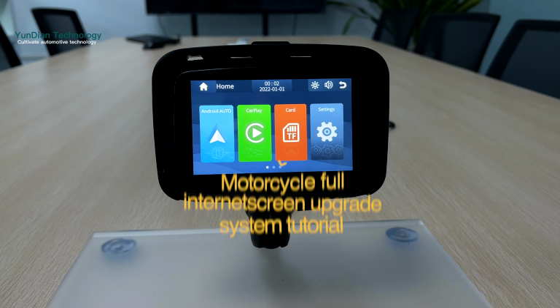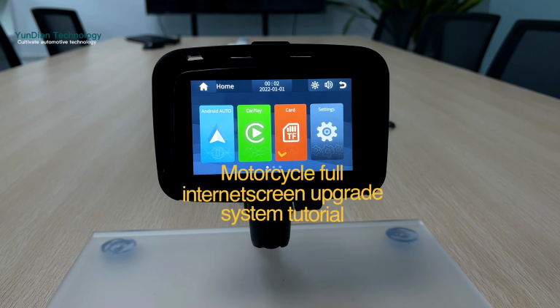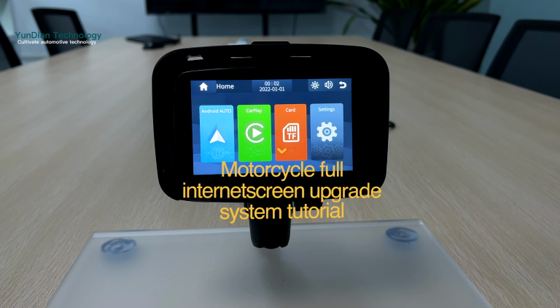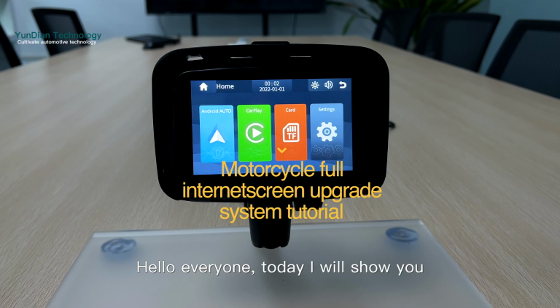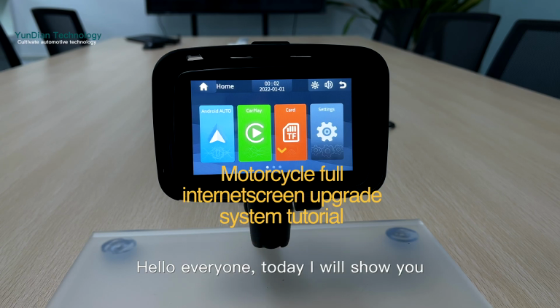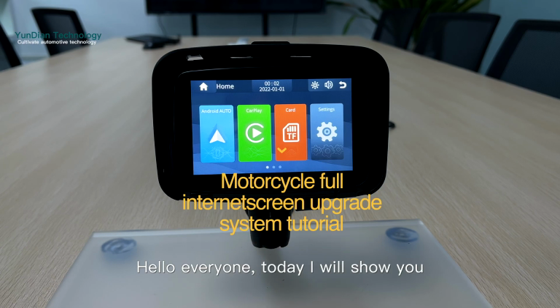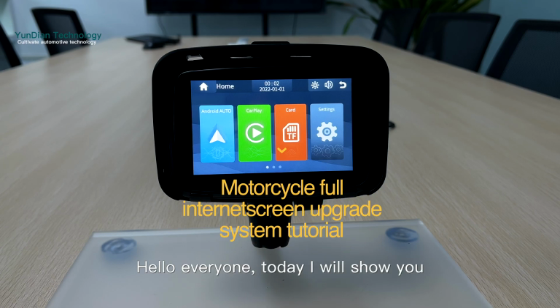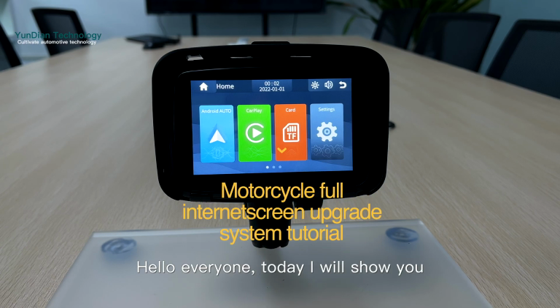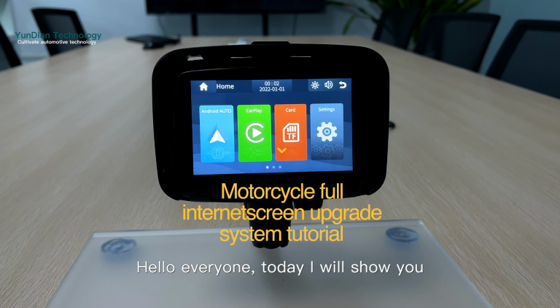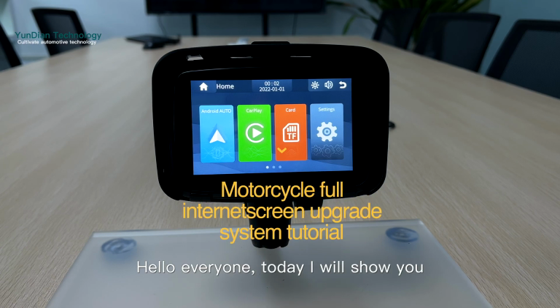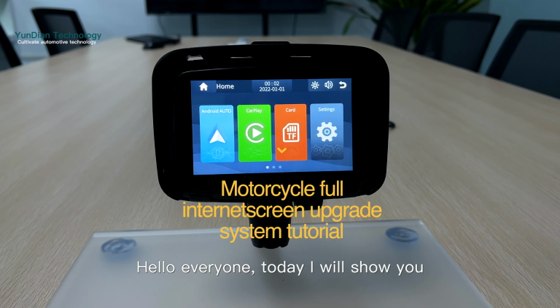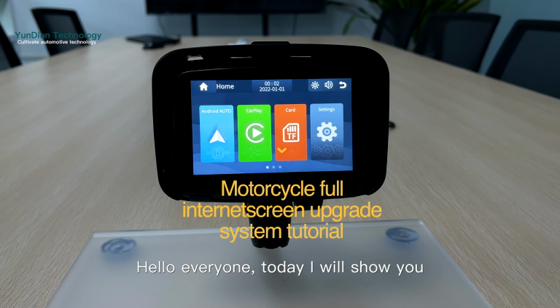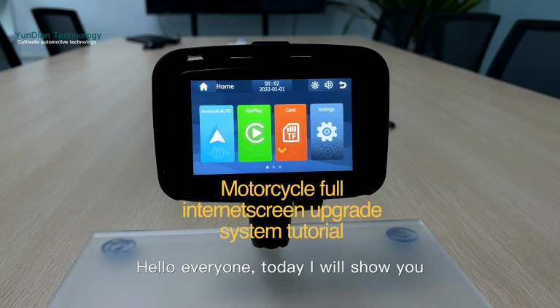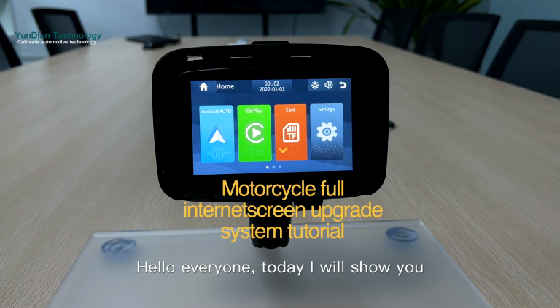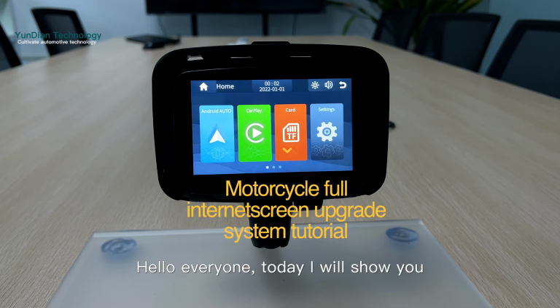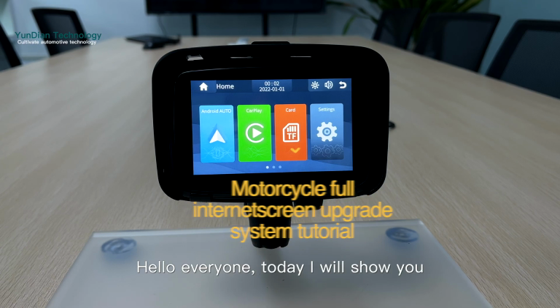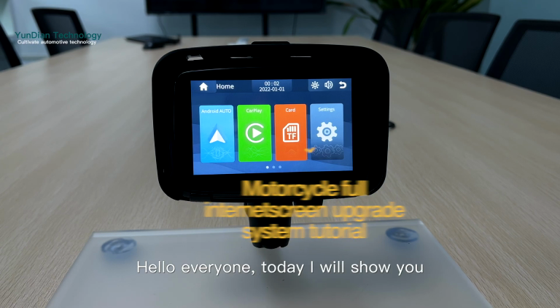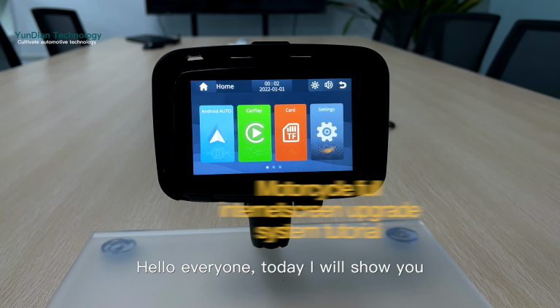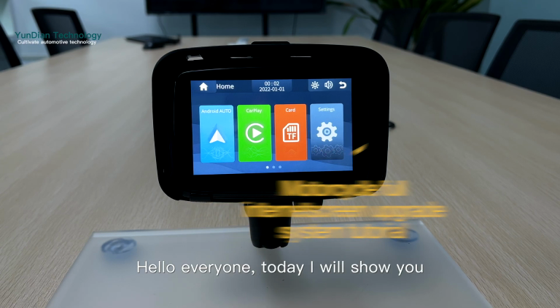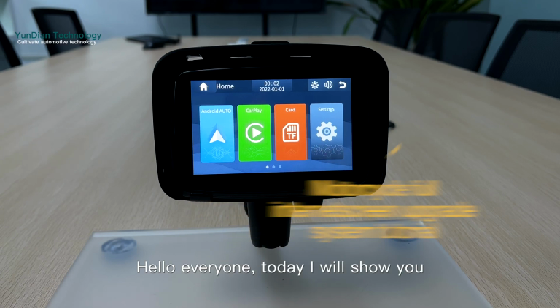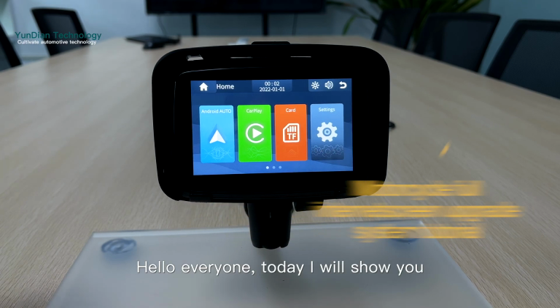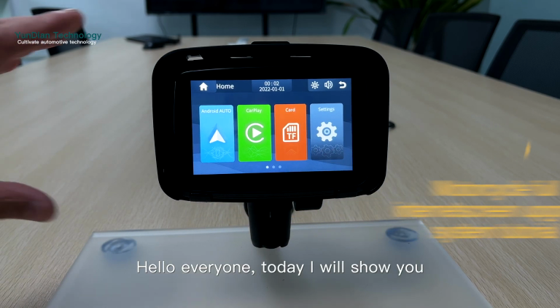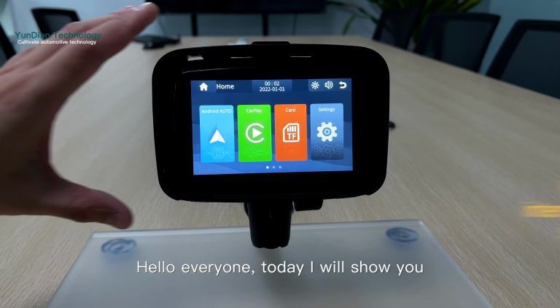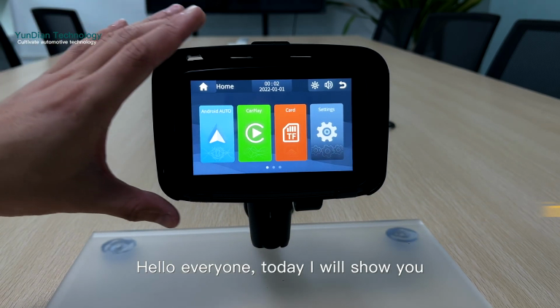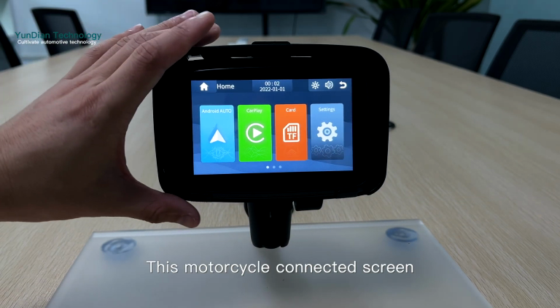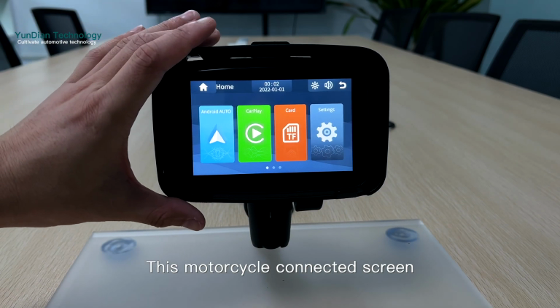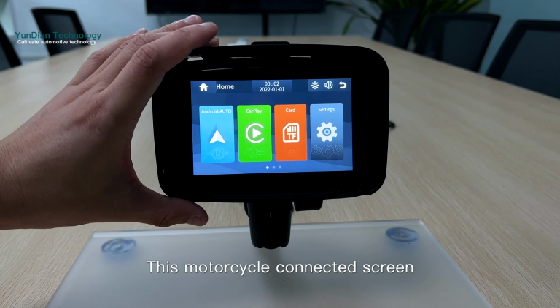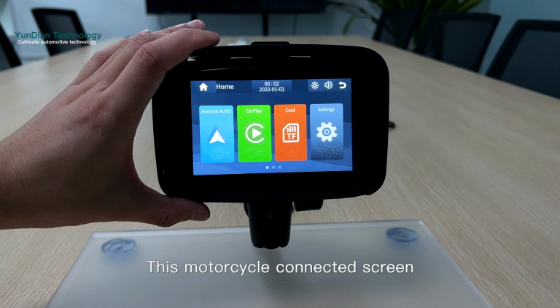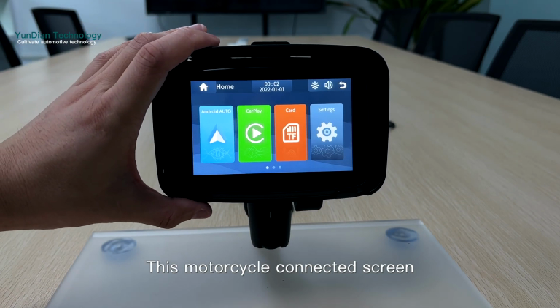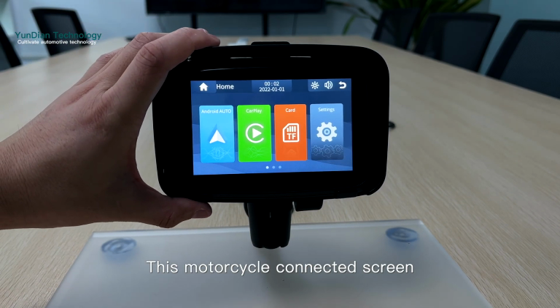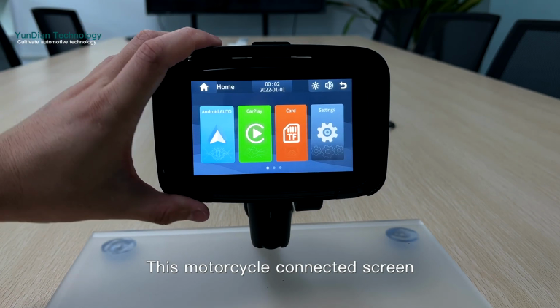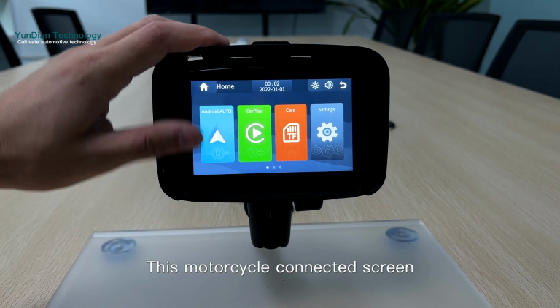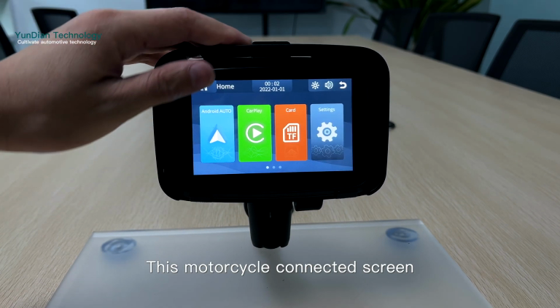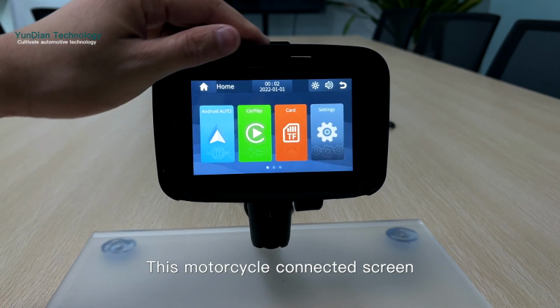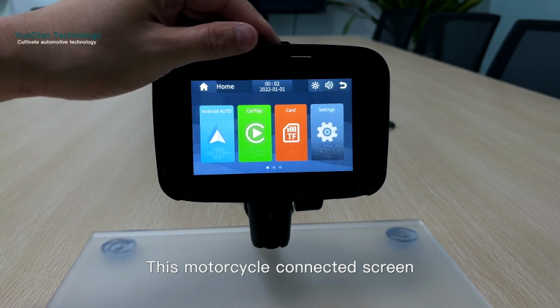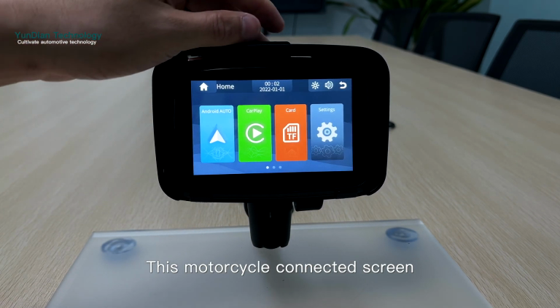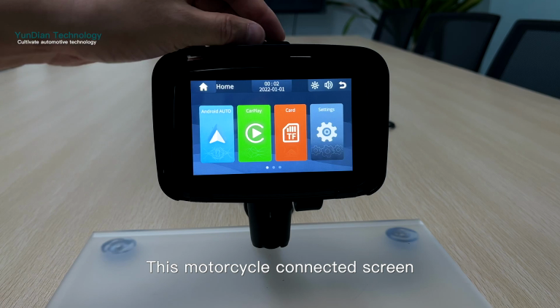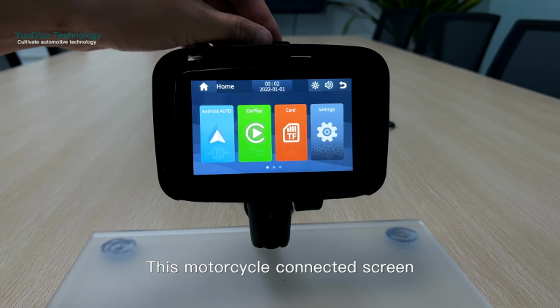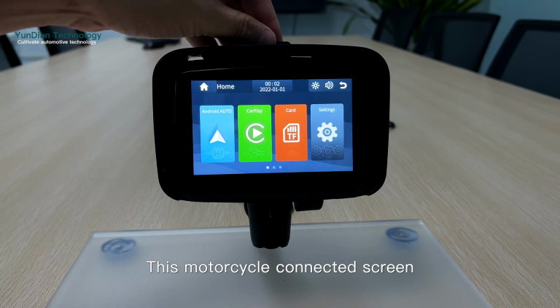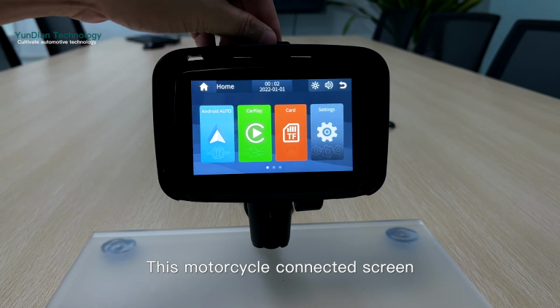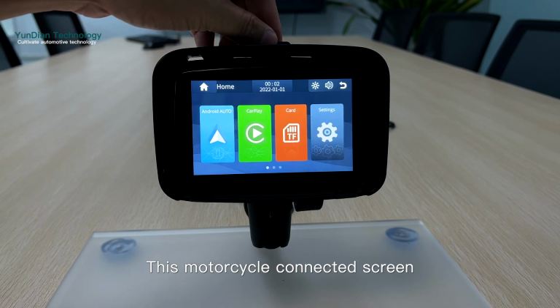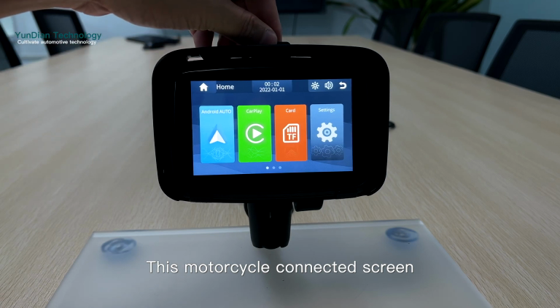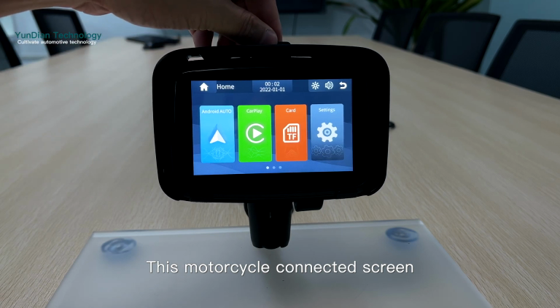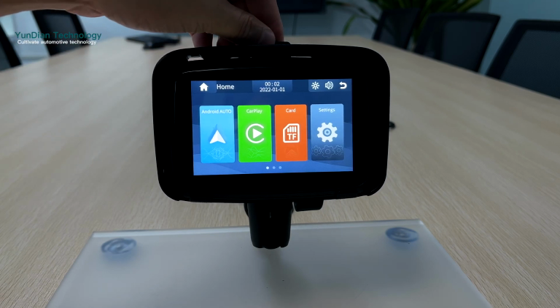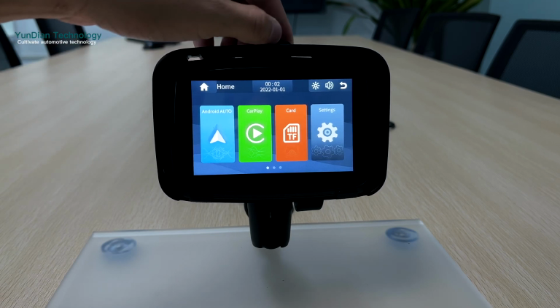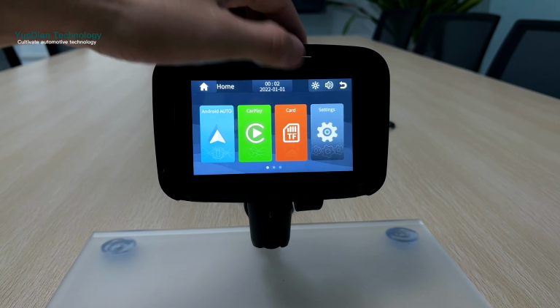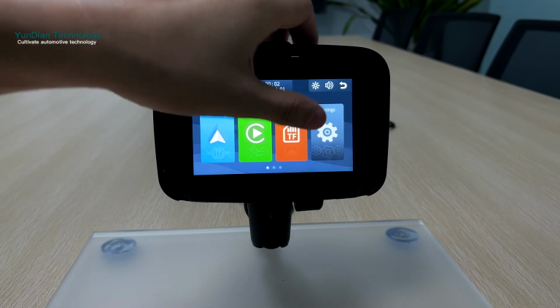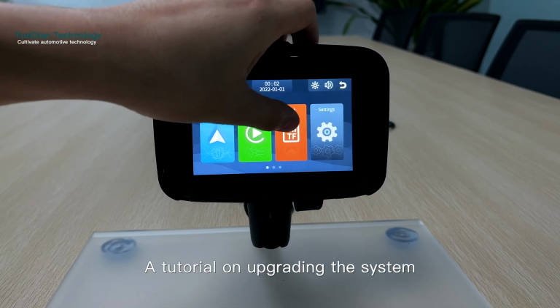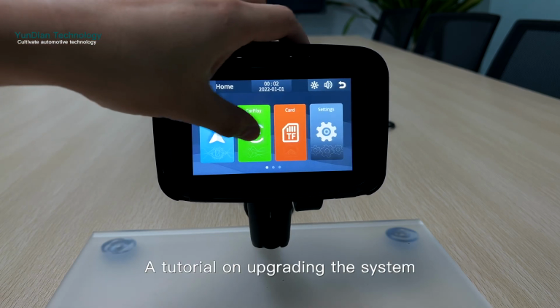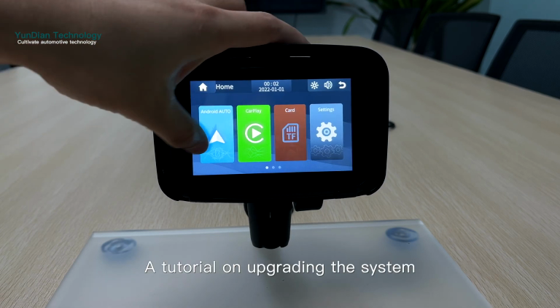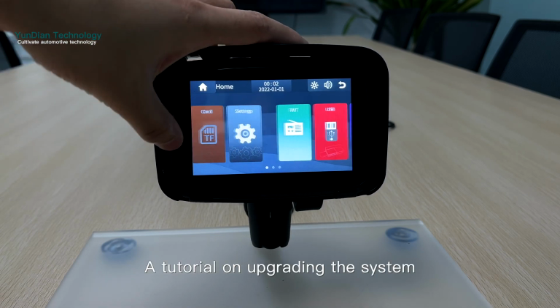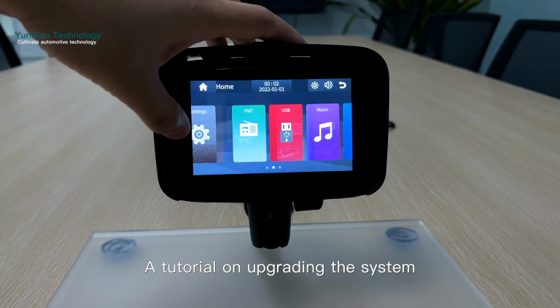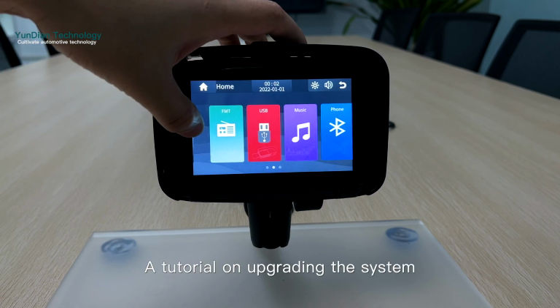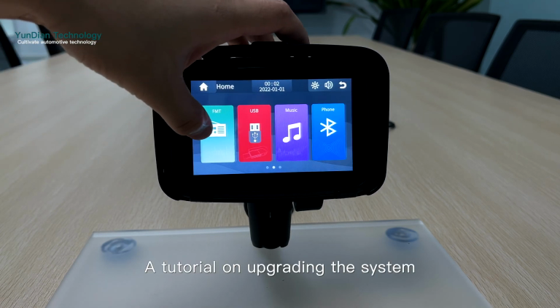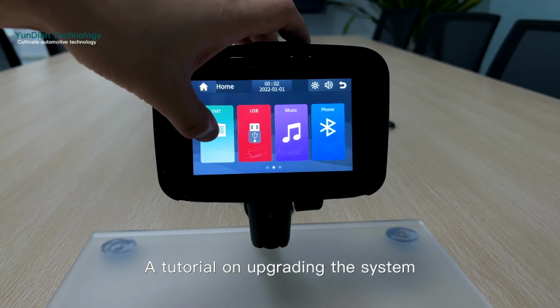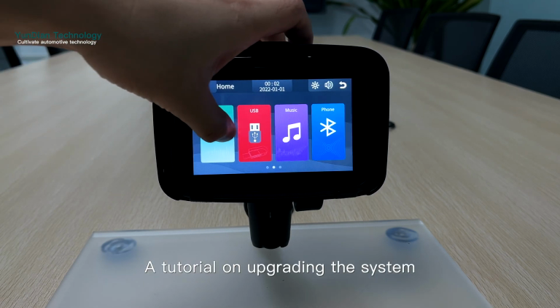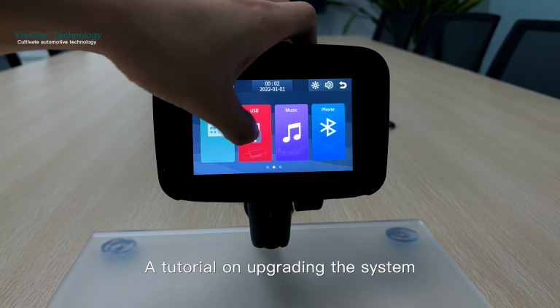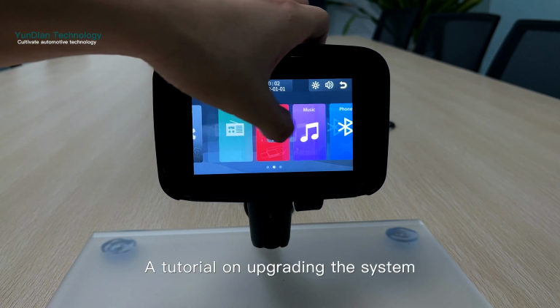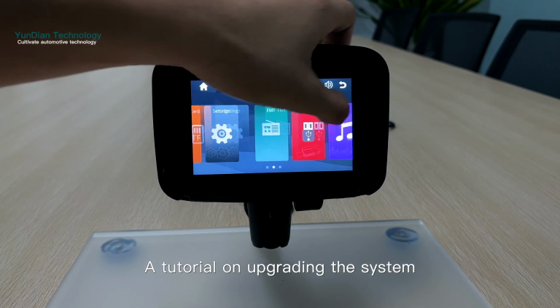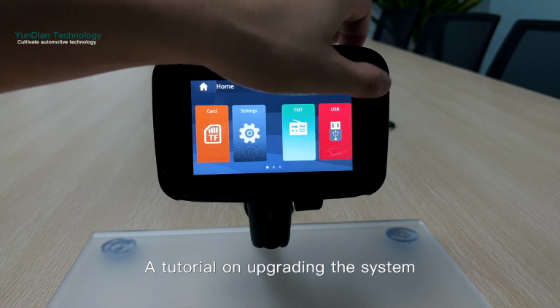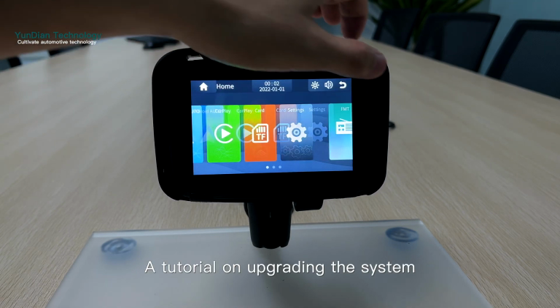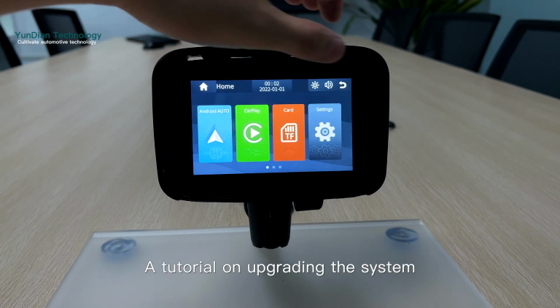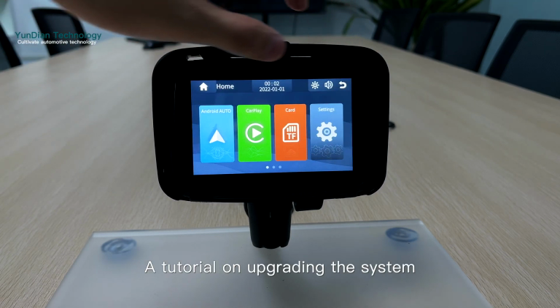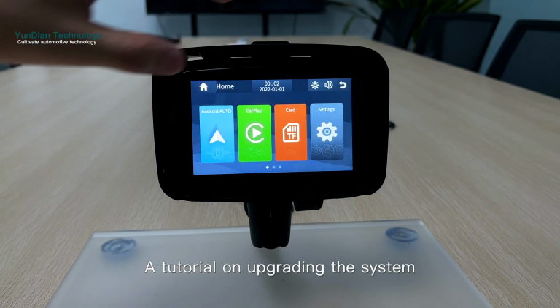Hello everyone, today I will show you a tutorial on upgrading the system for this motorcycle connected screen.